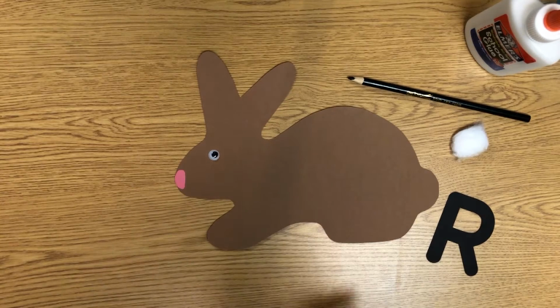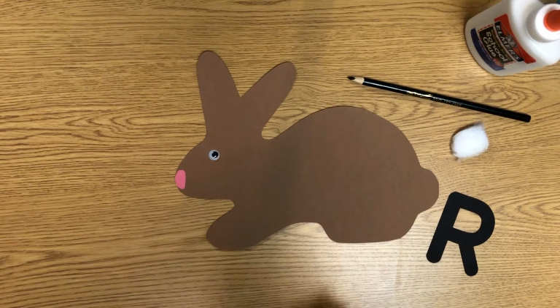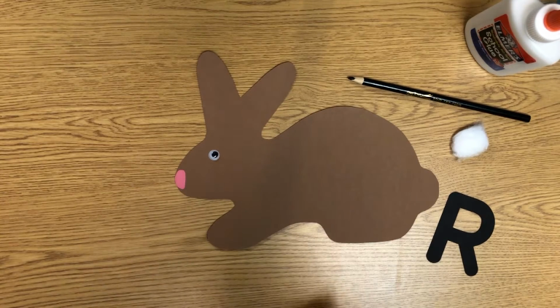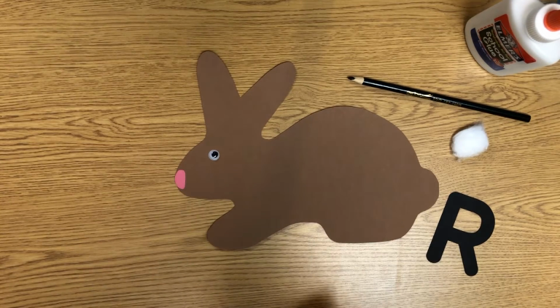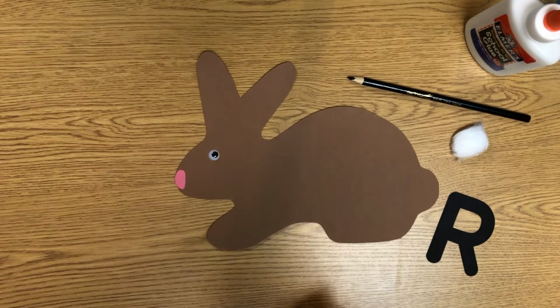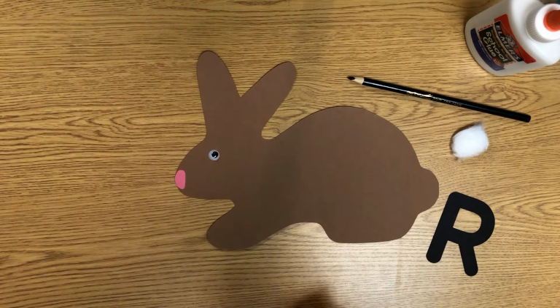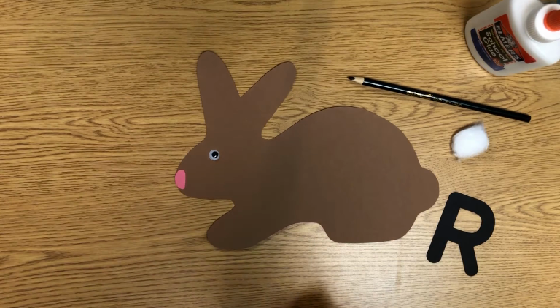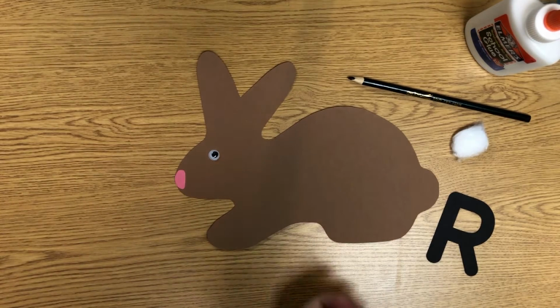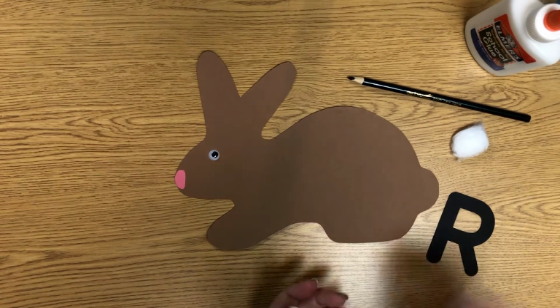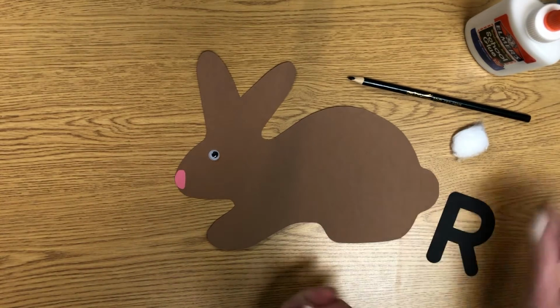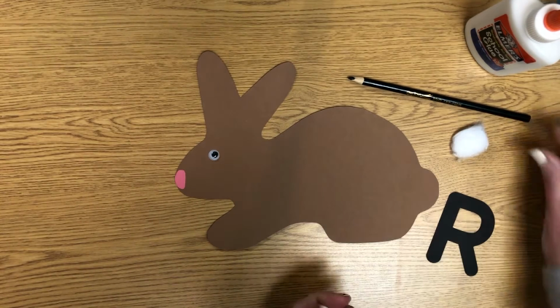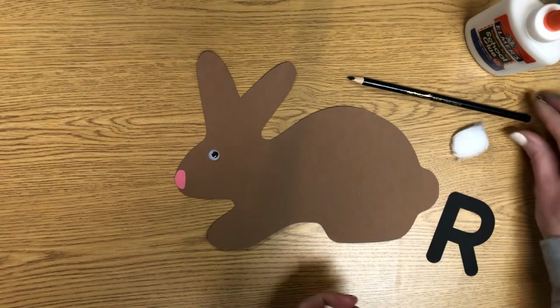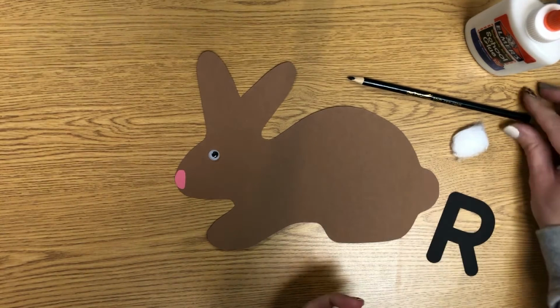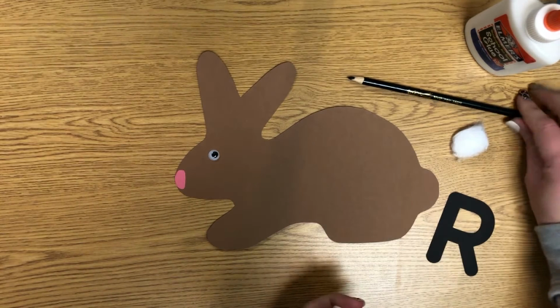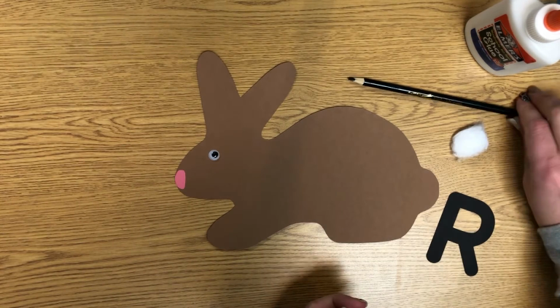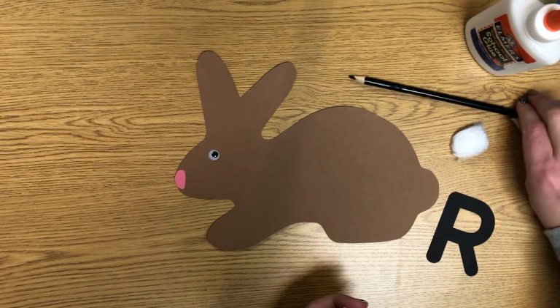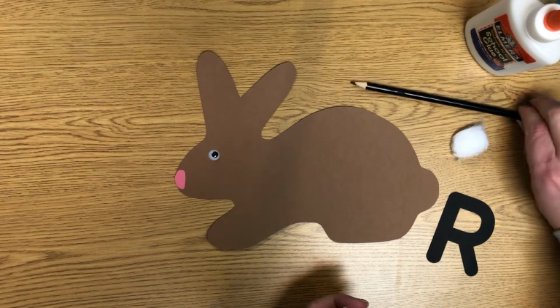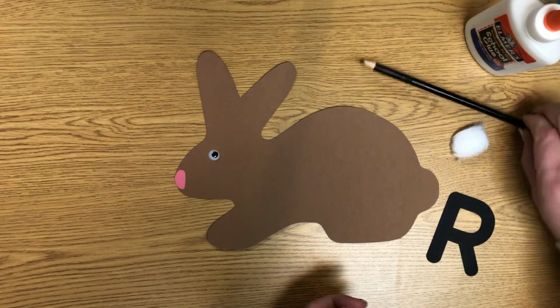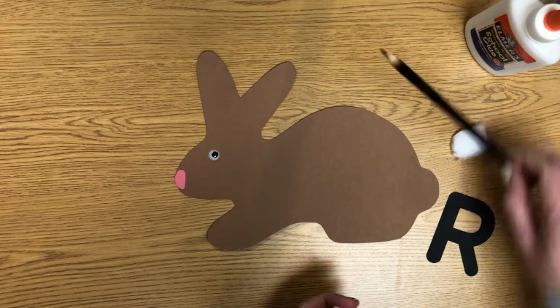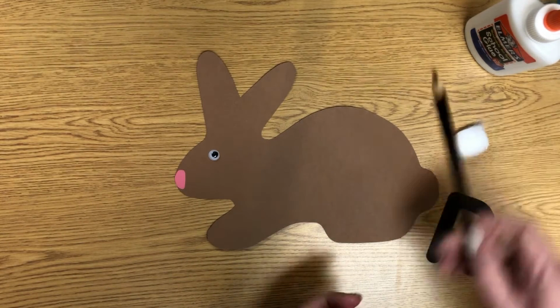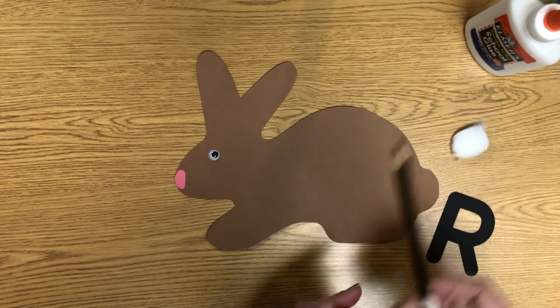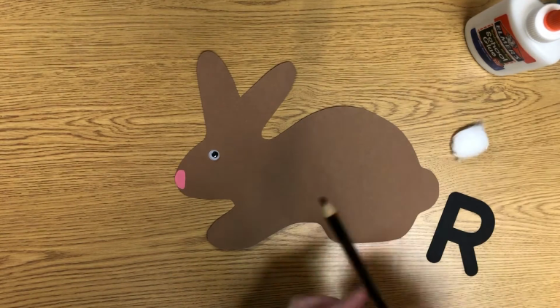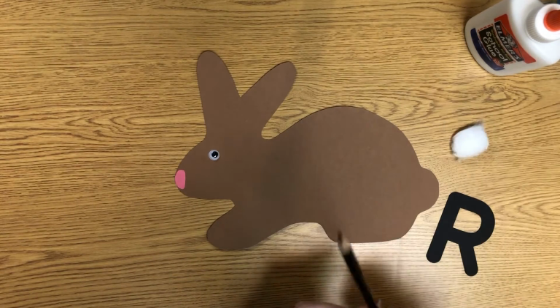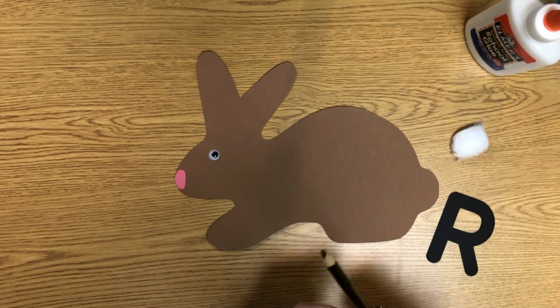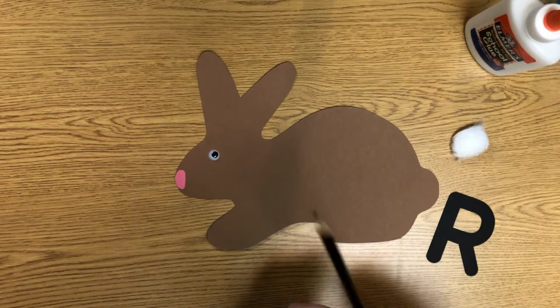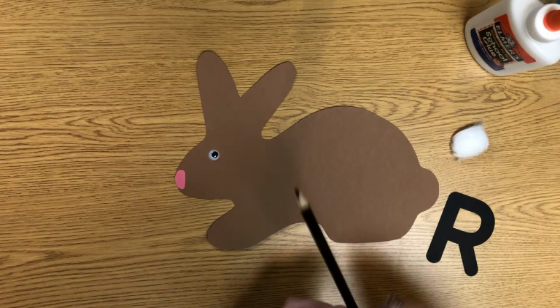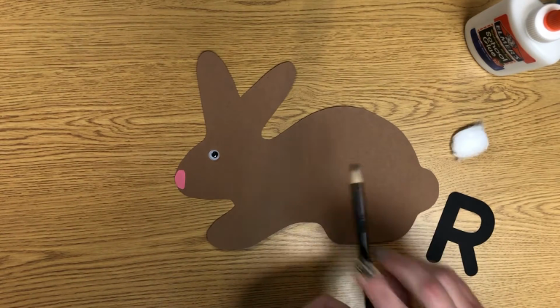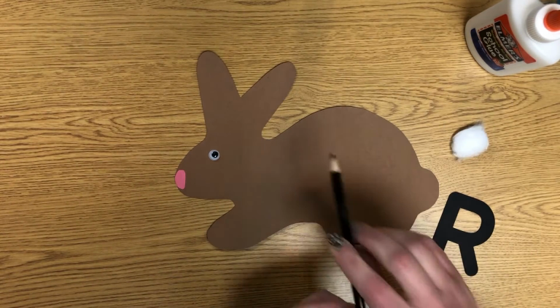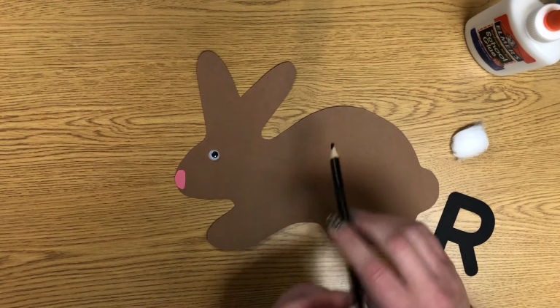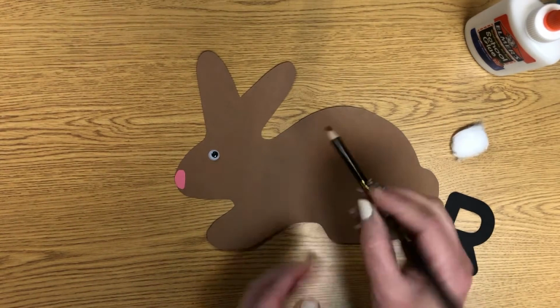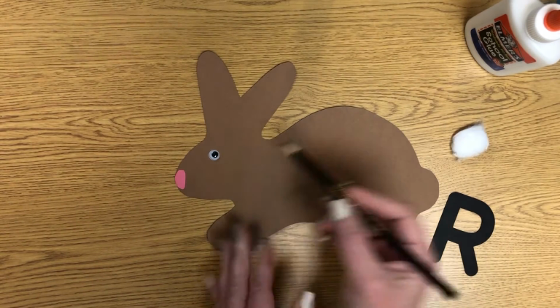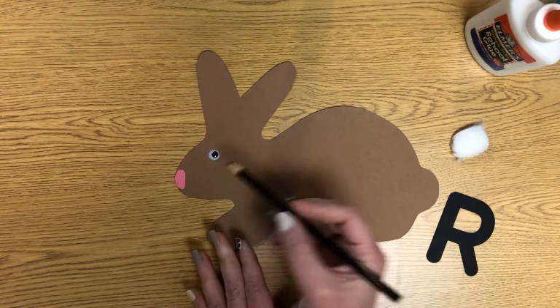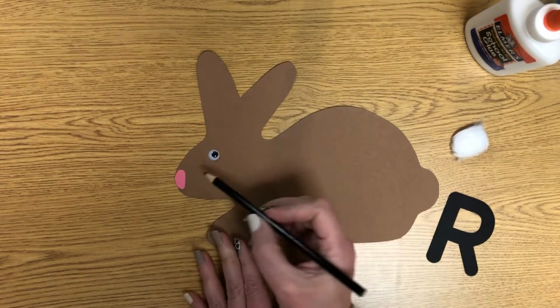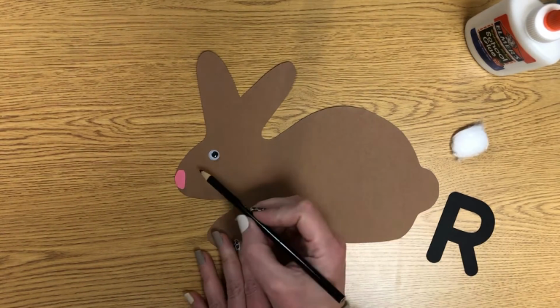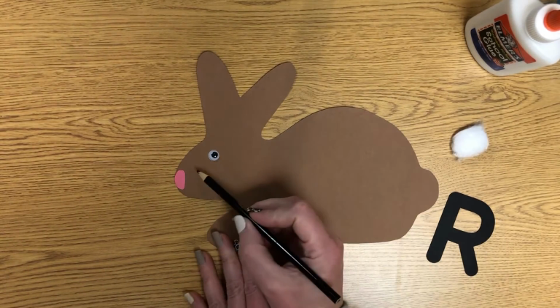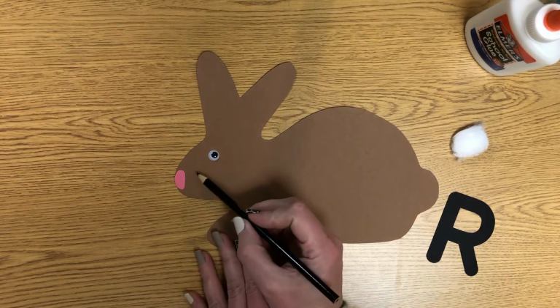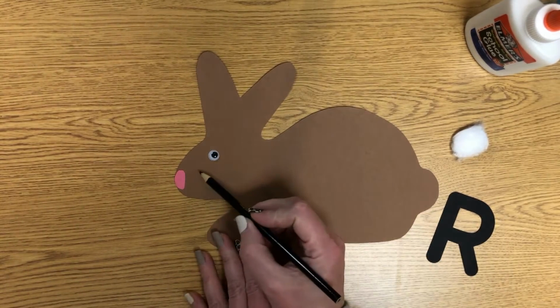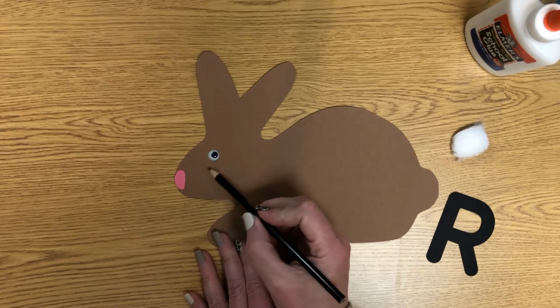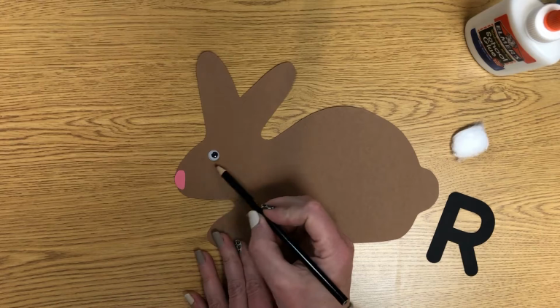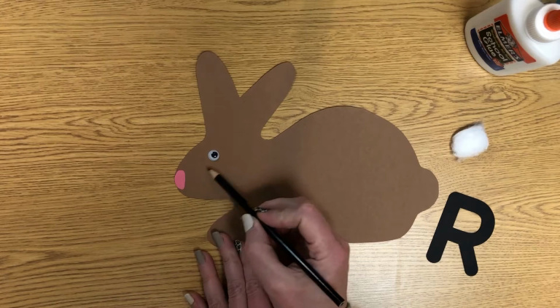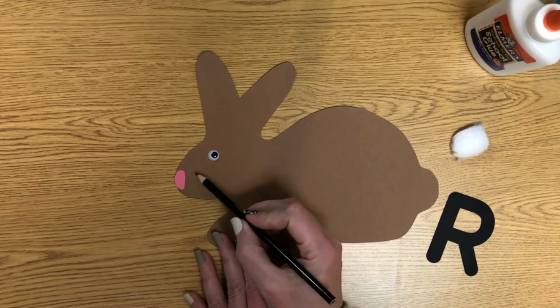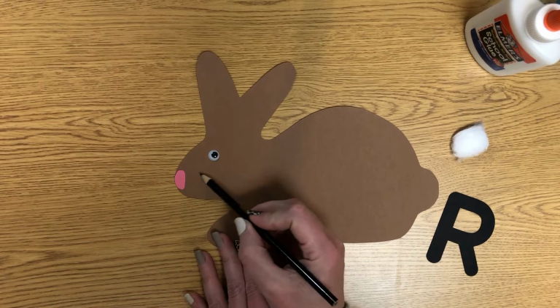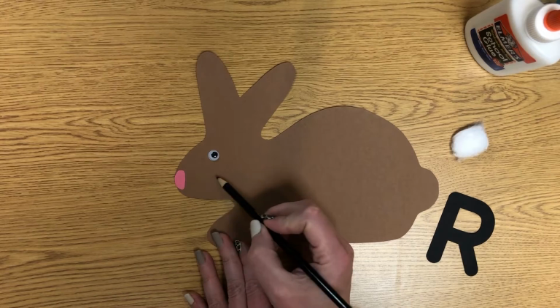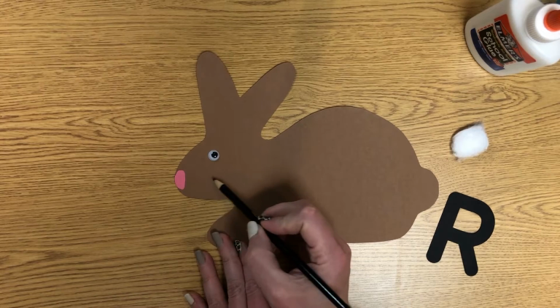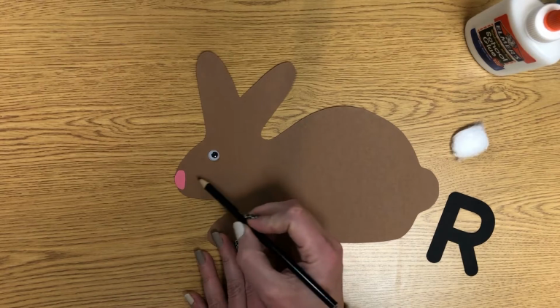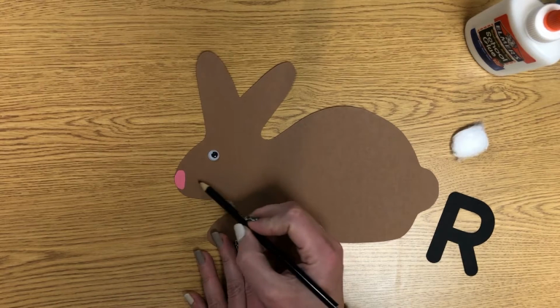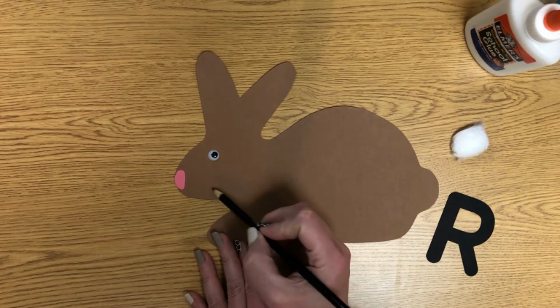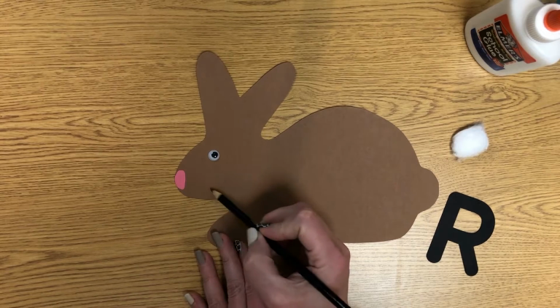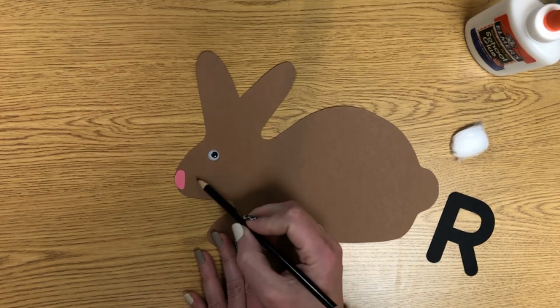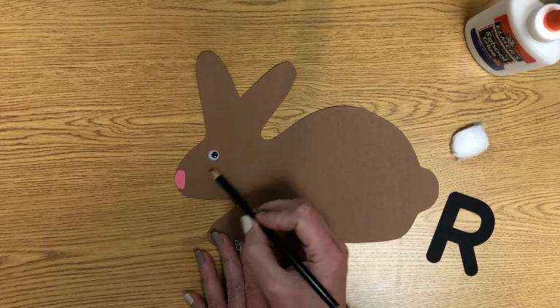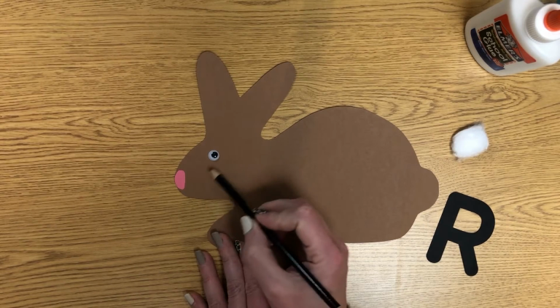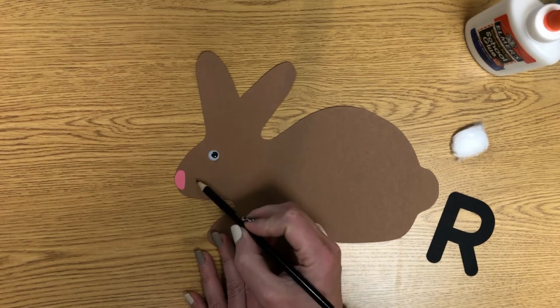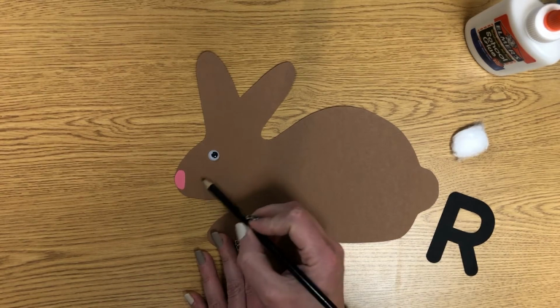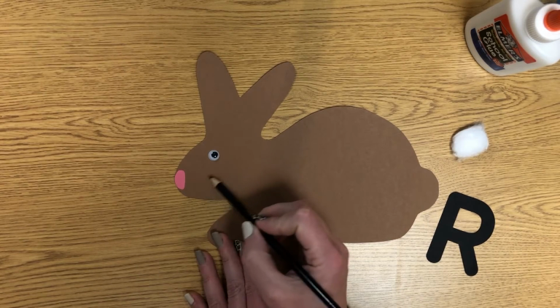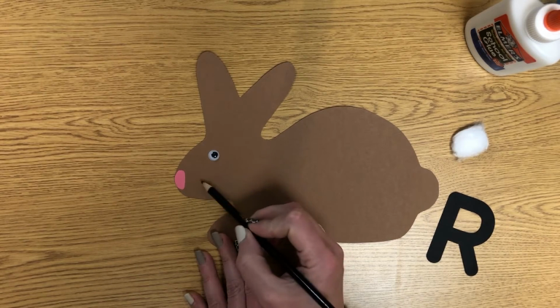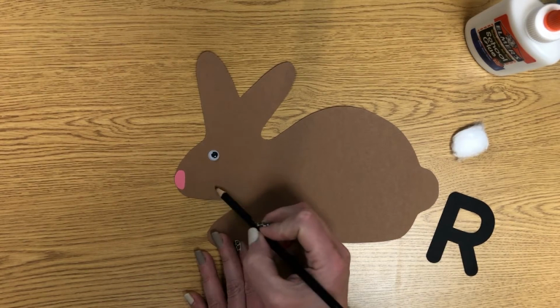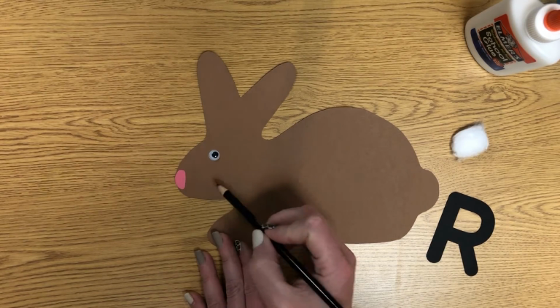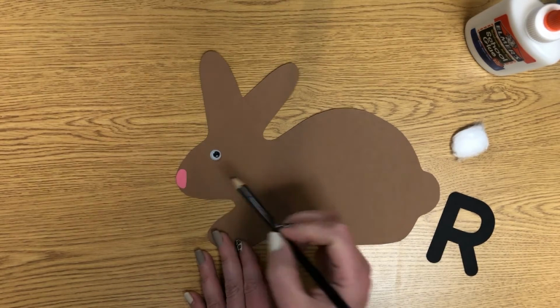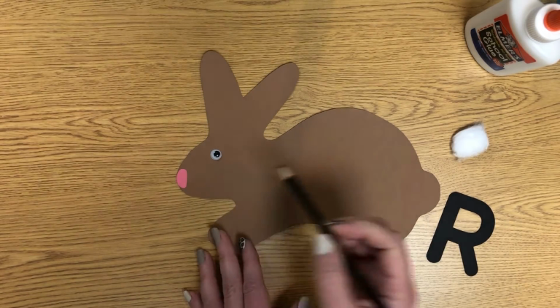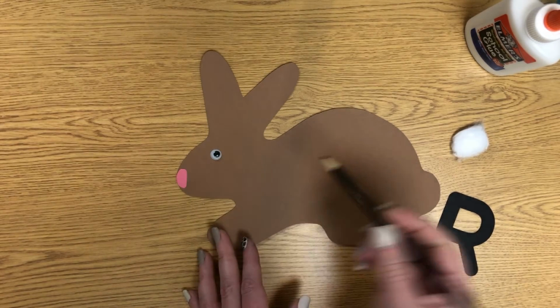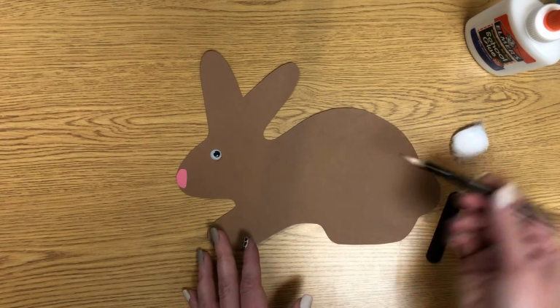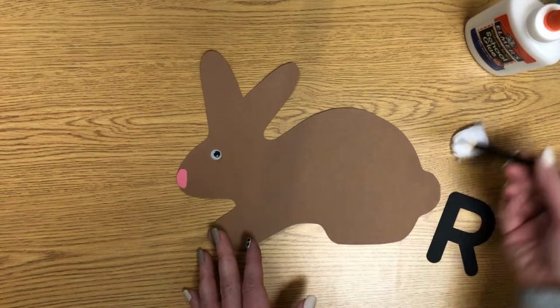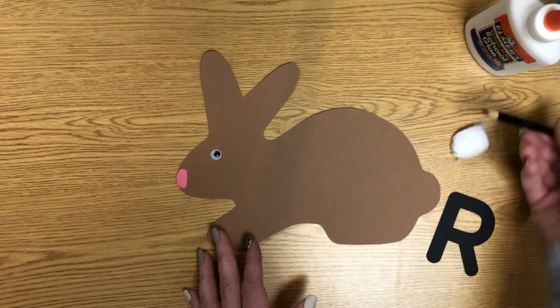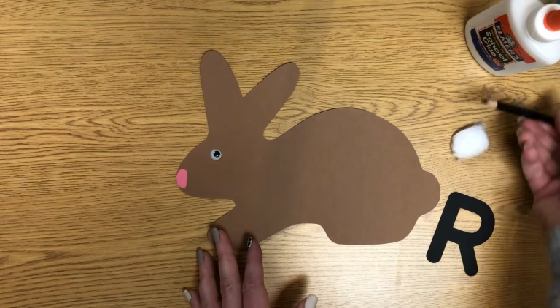Then rabbits have whiskers, so you can take a pencil or a crayon and draw him some whiskers there by his nose.